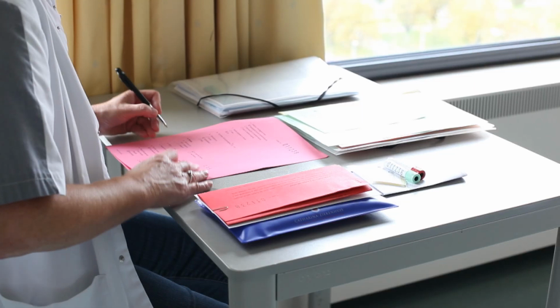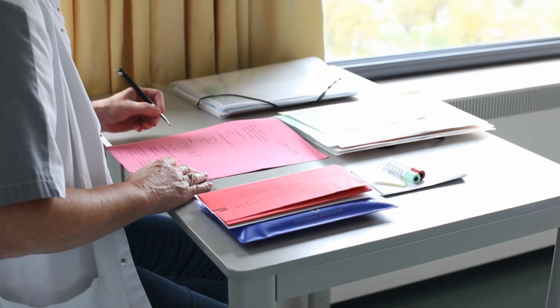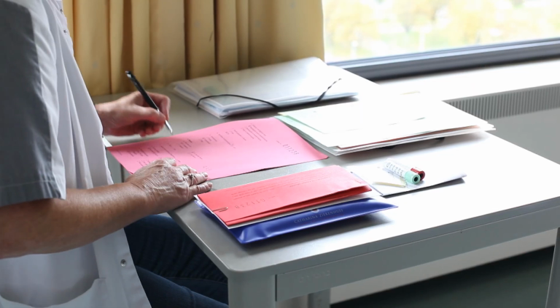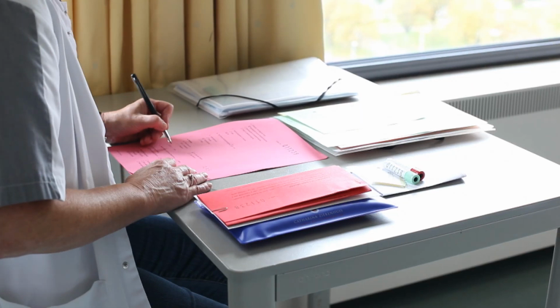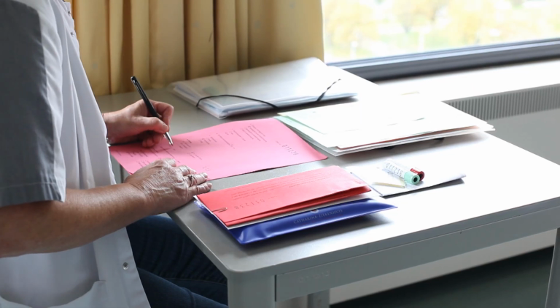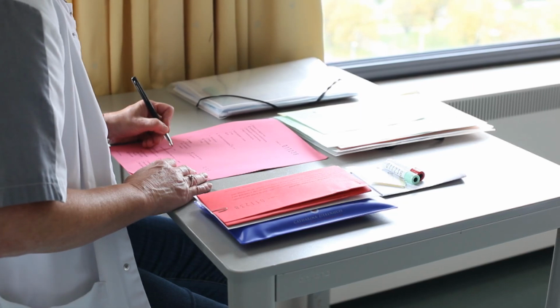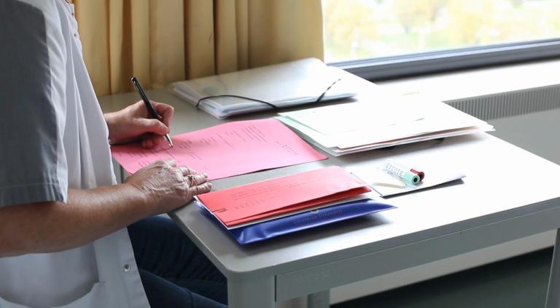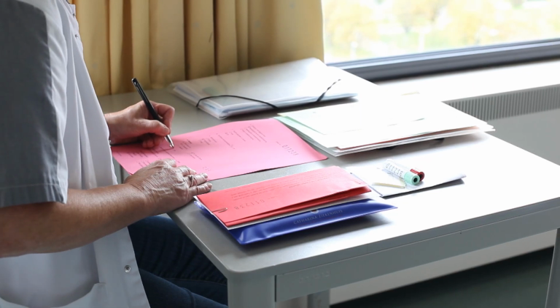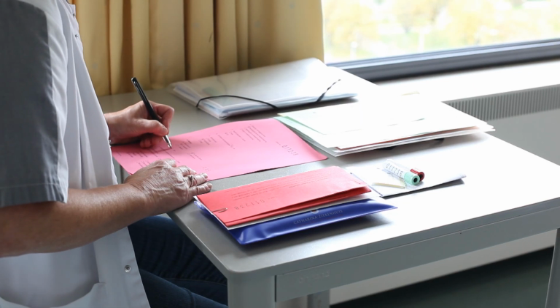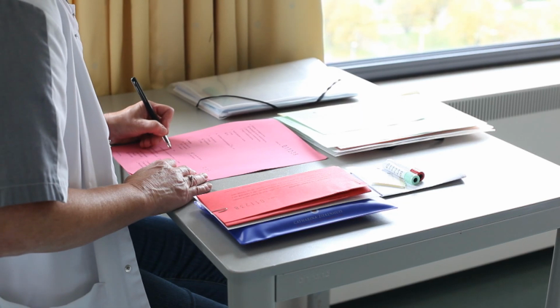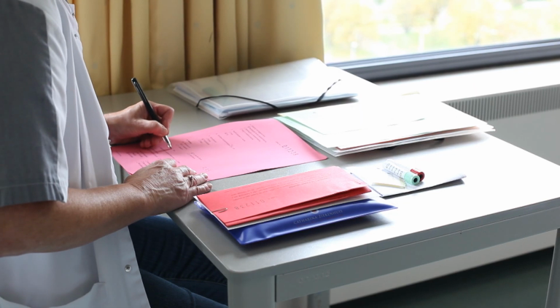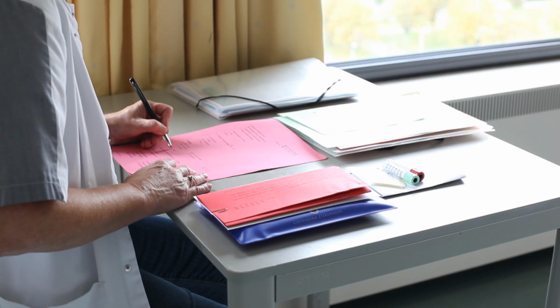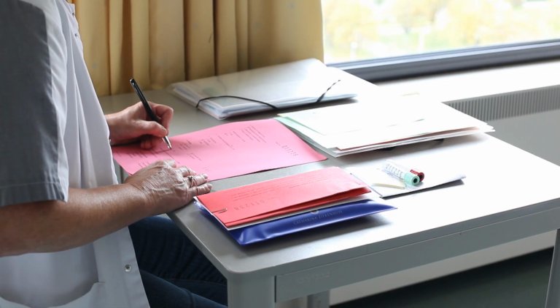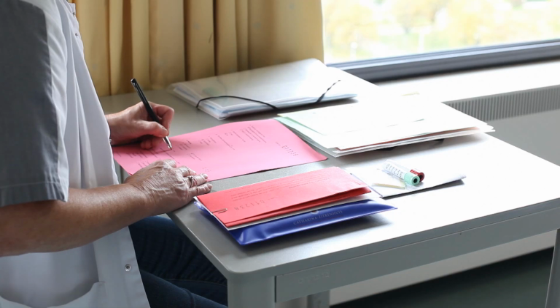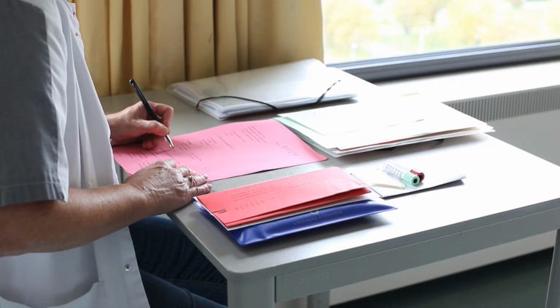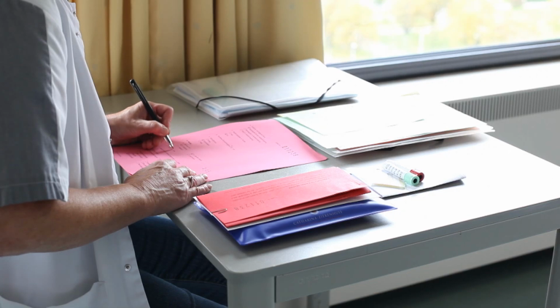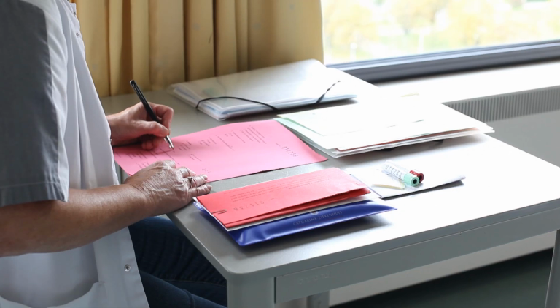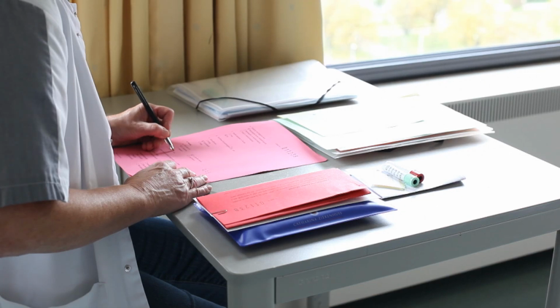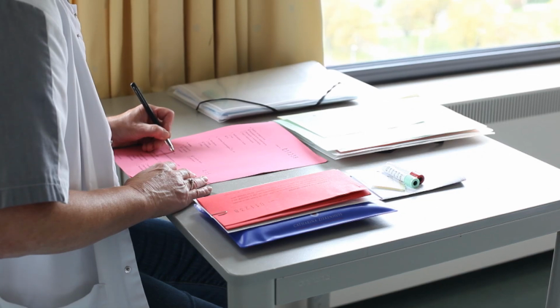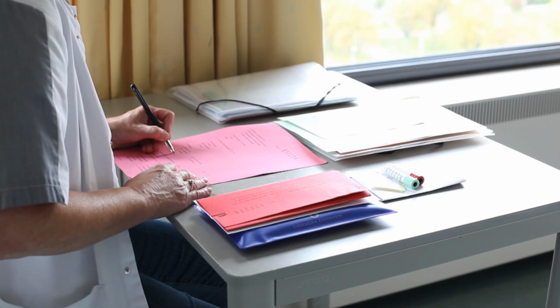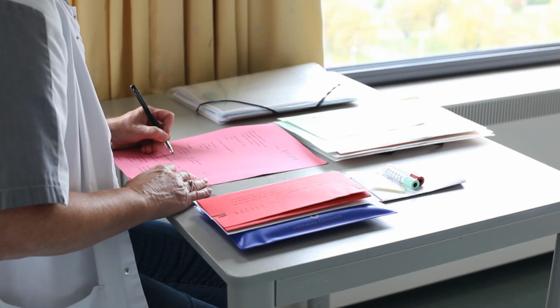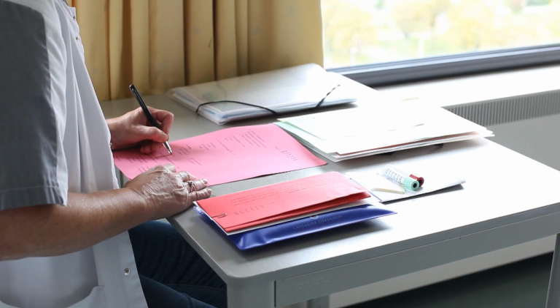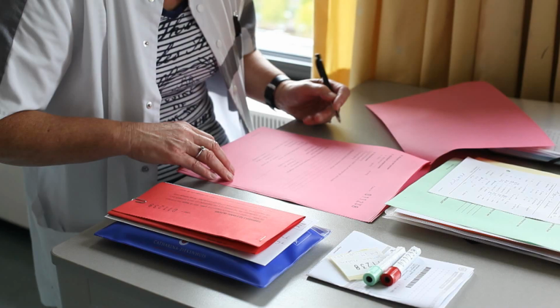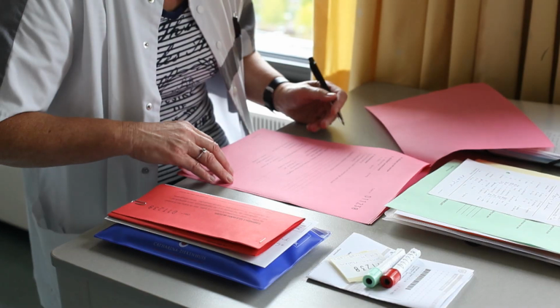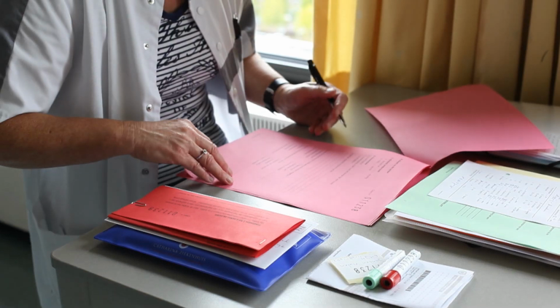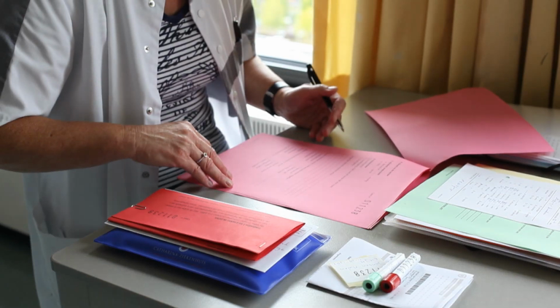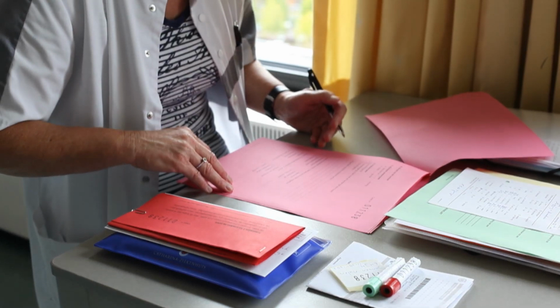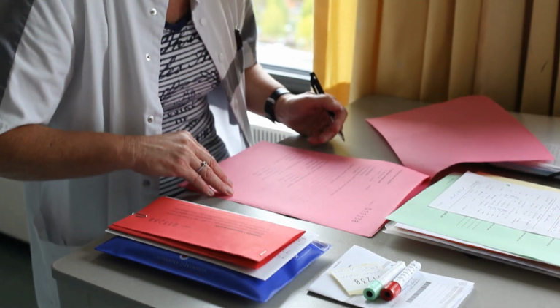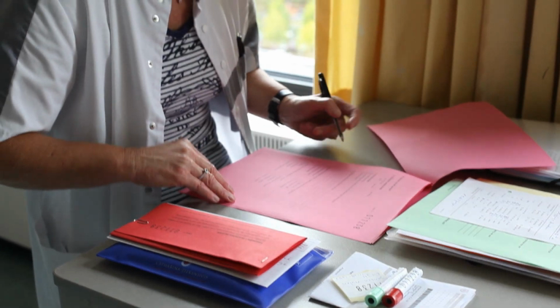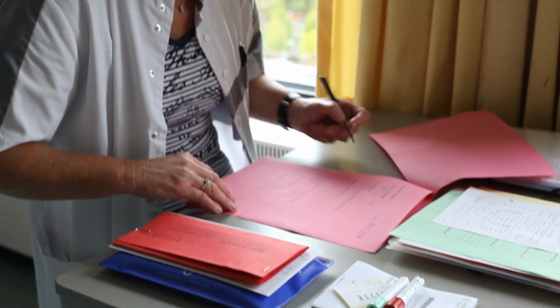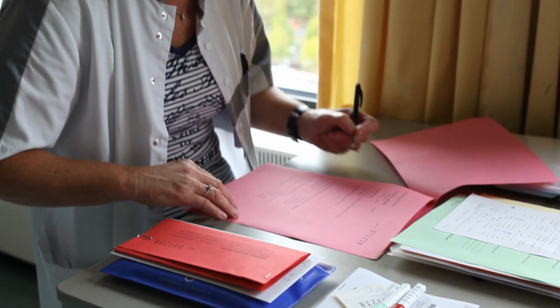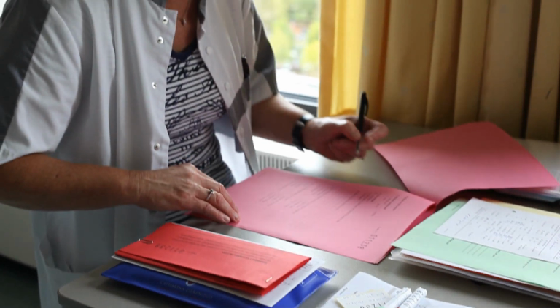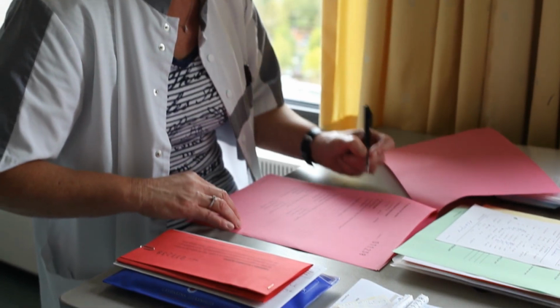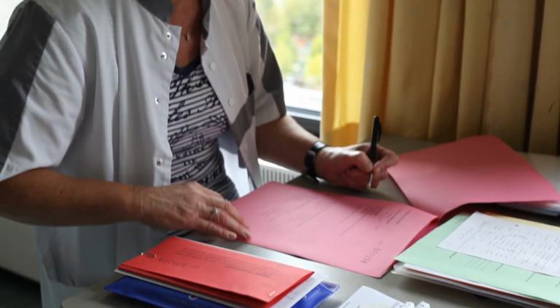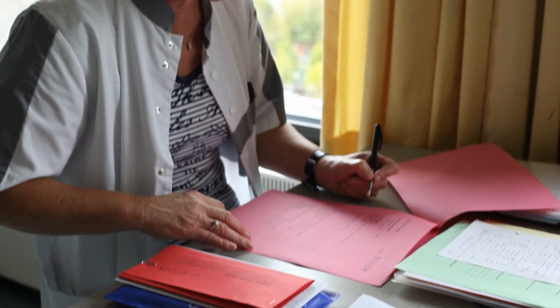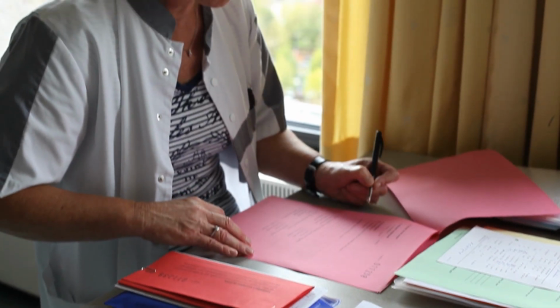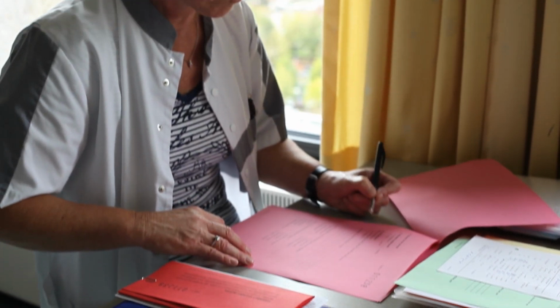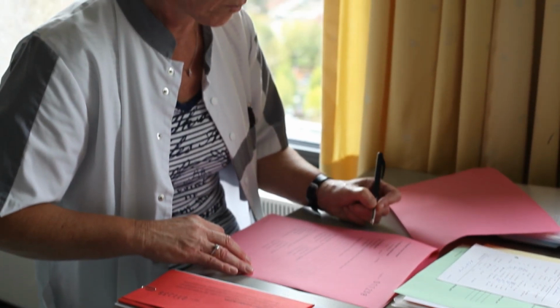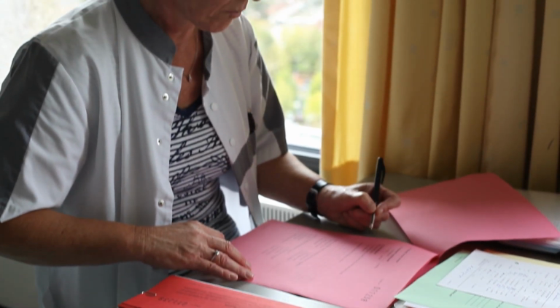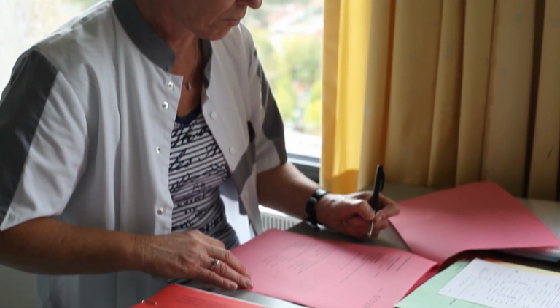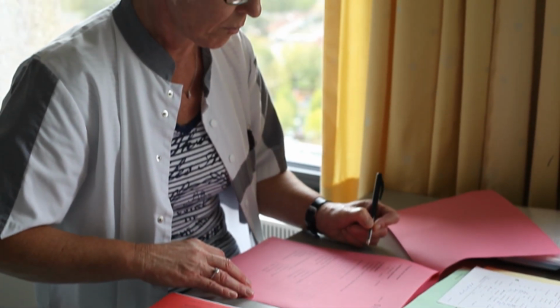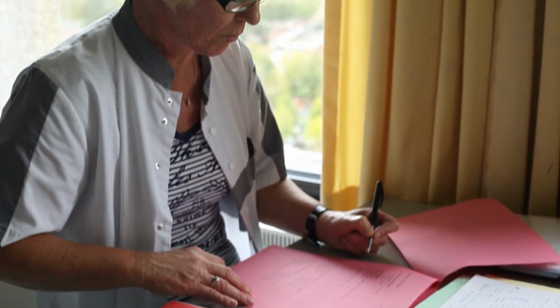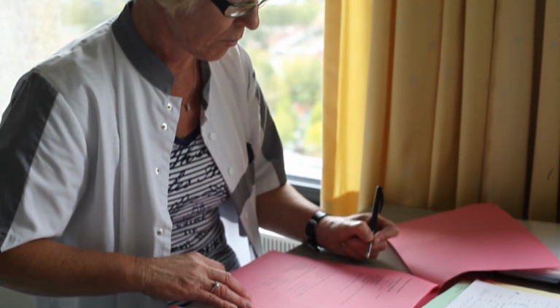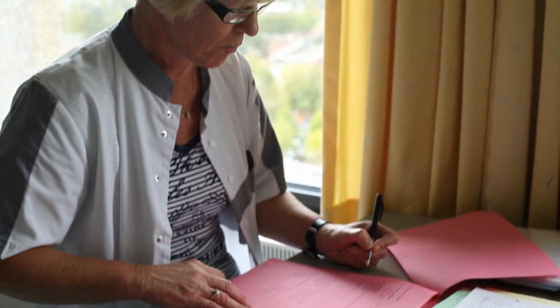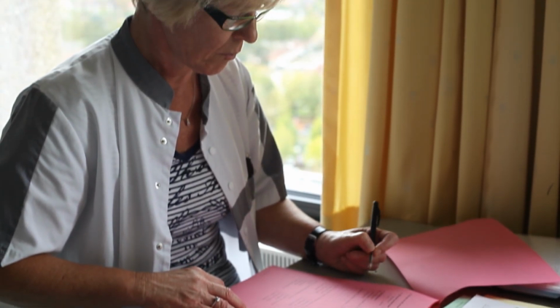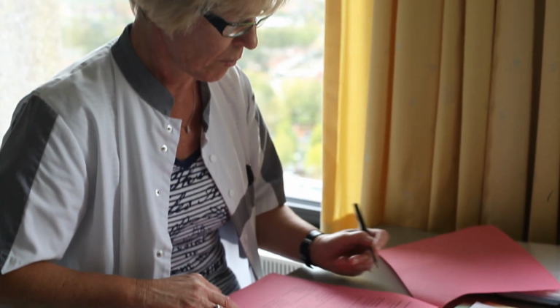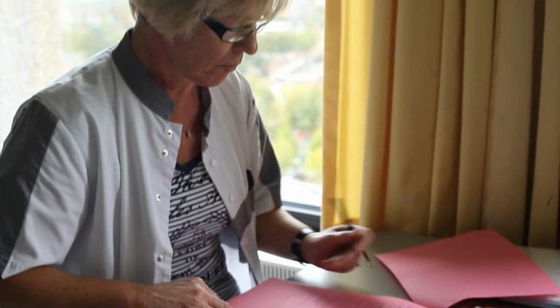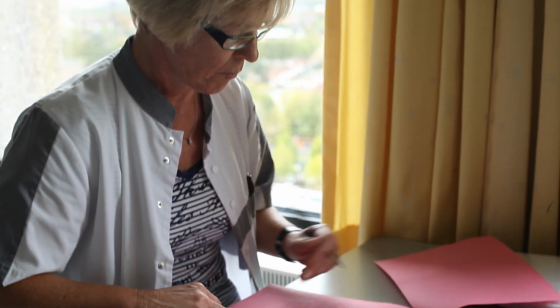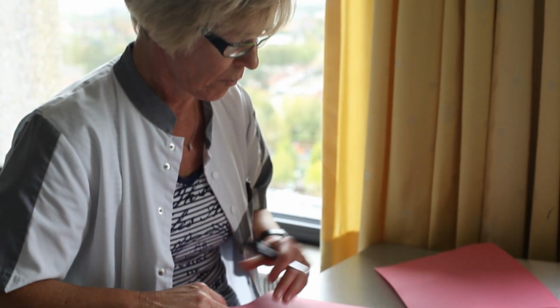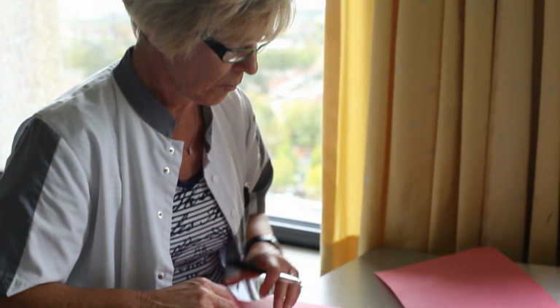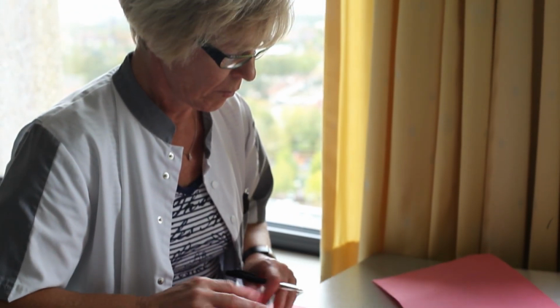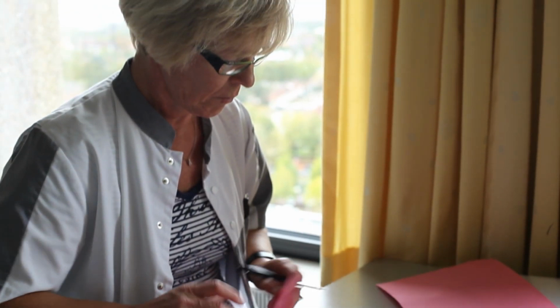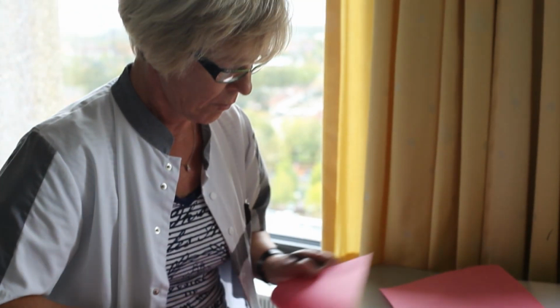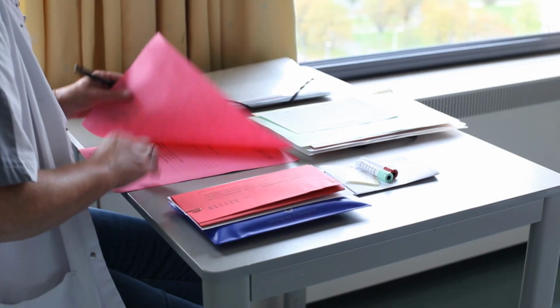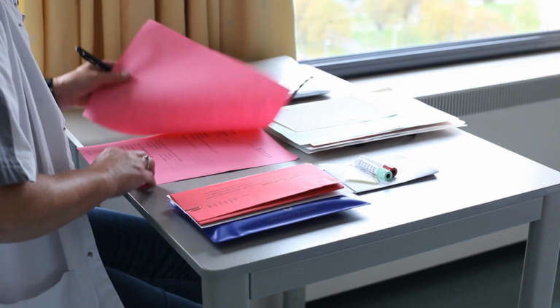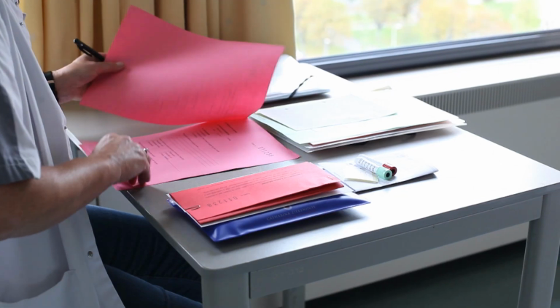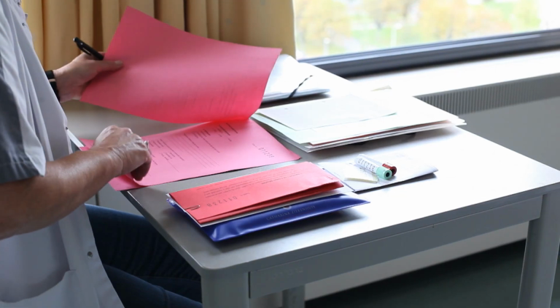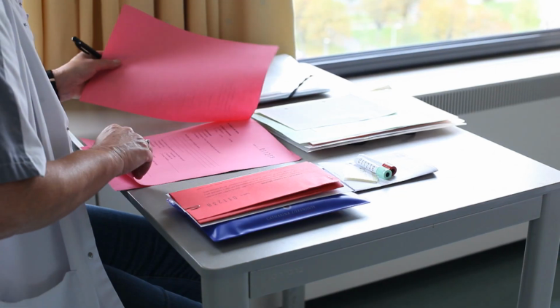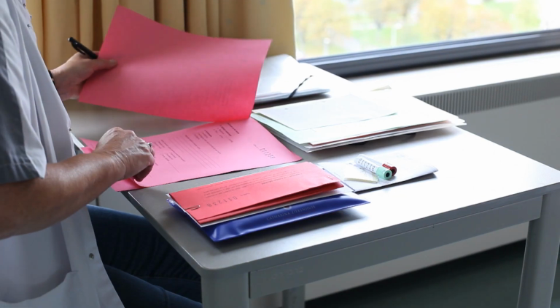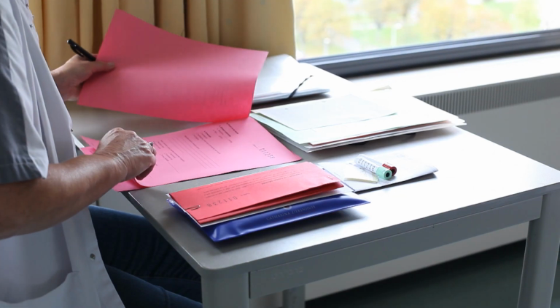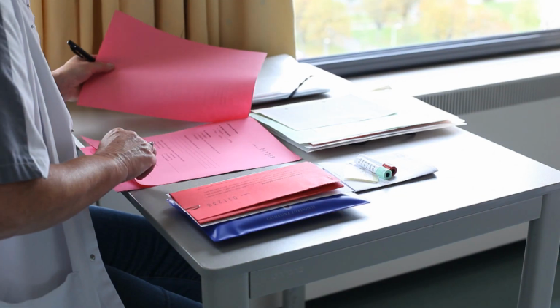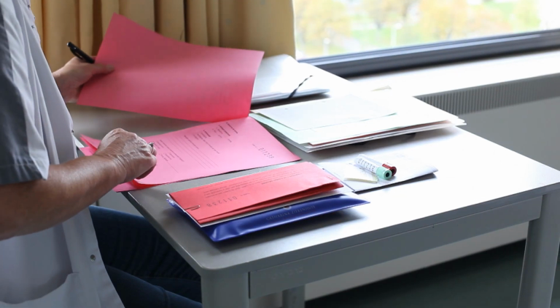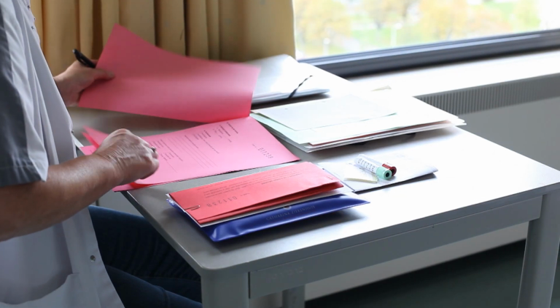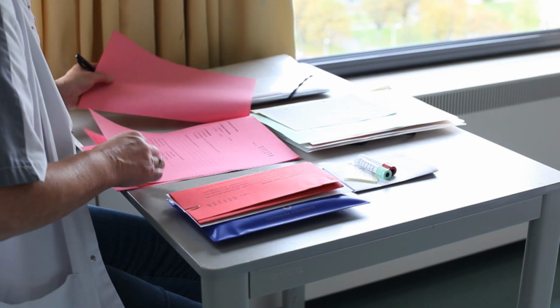Every attempt is registered by our study nurse, who meticulously registers all events for scientific analysis.